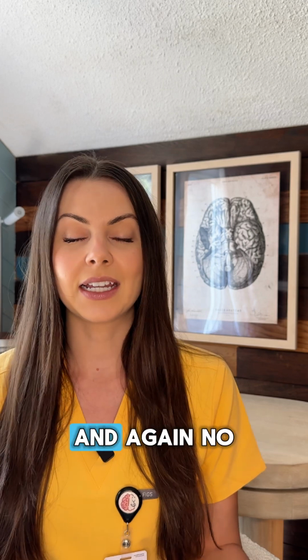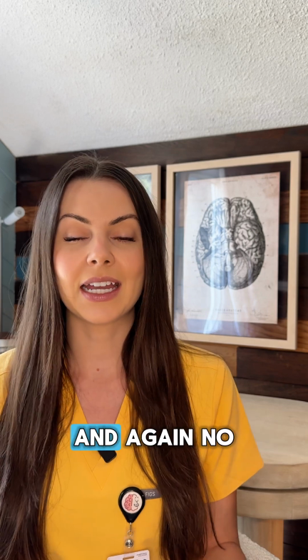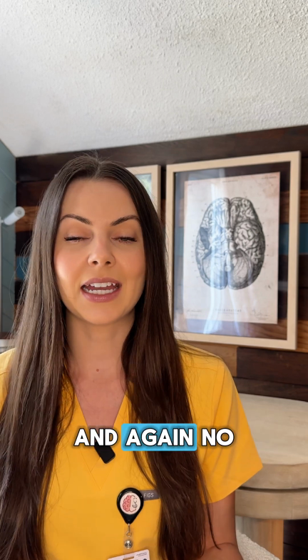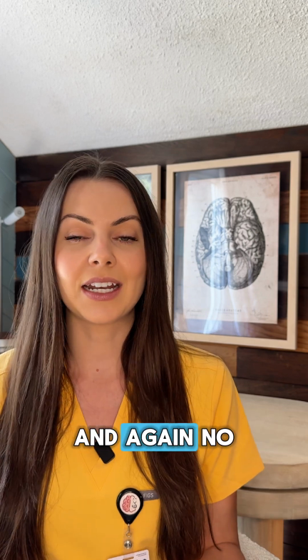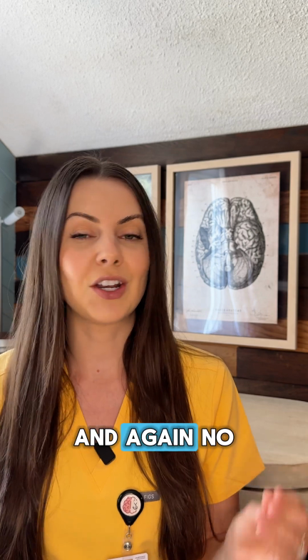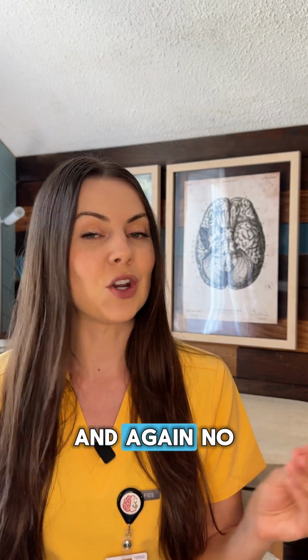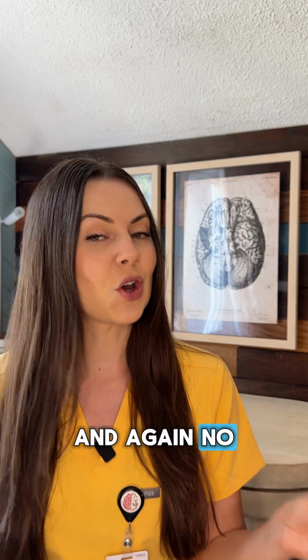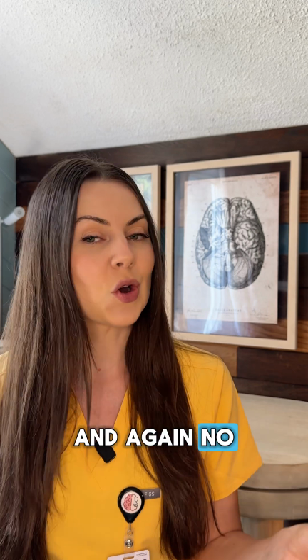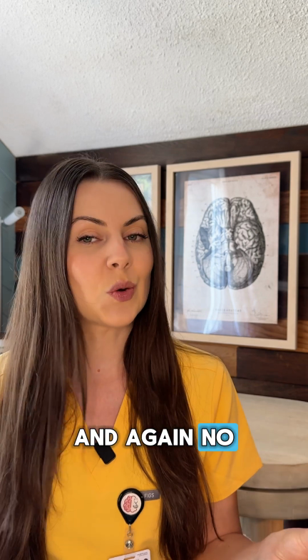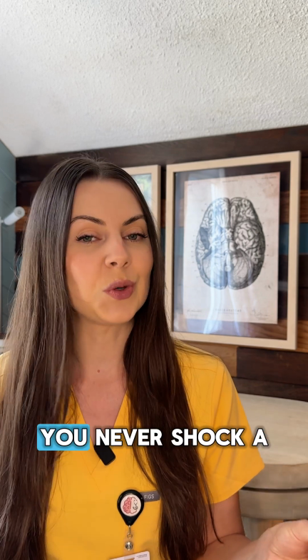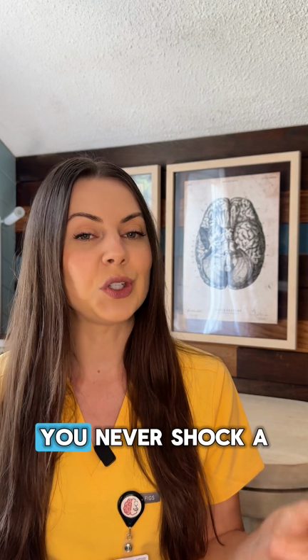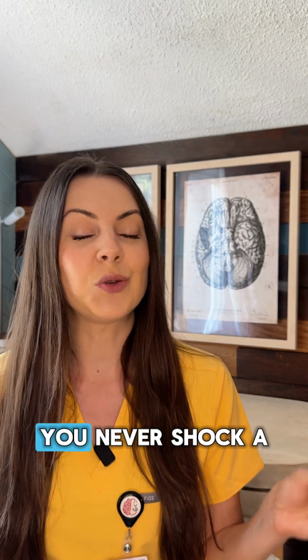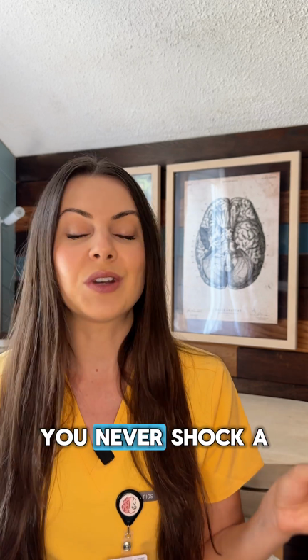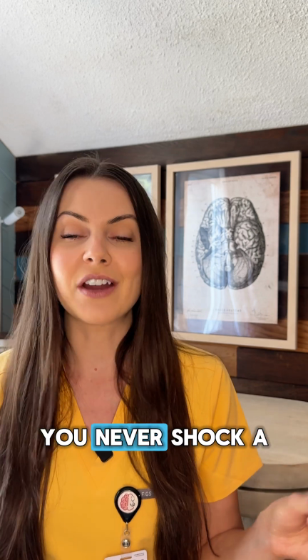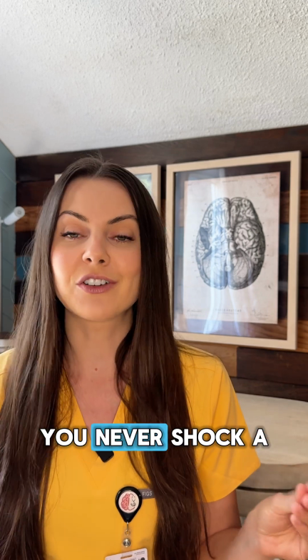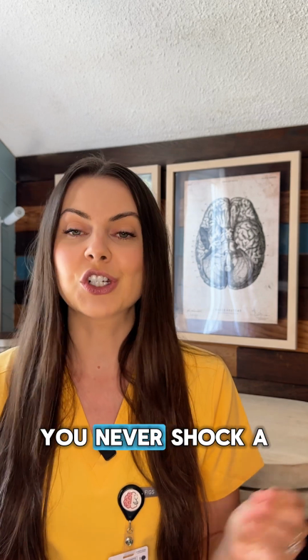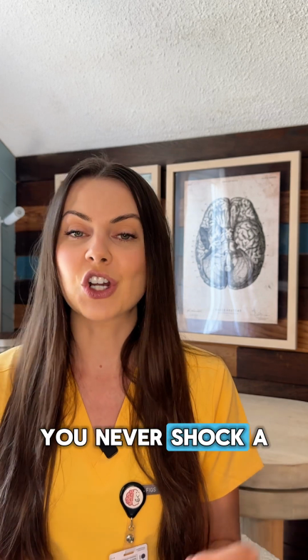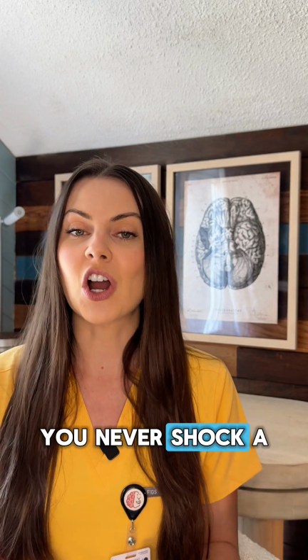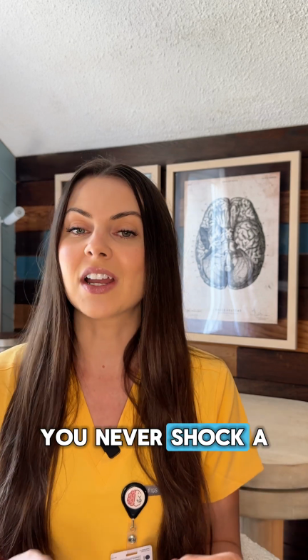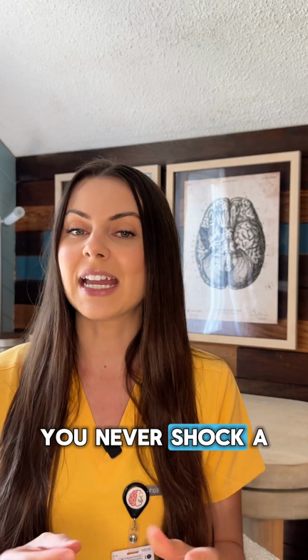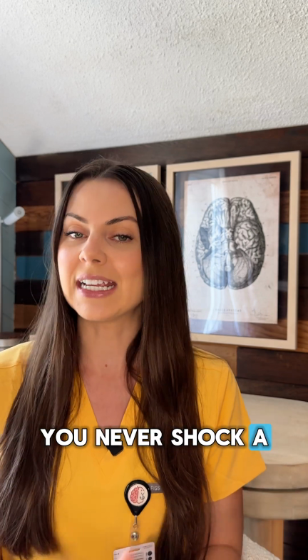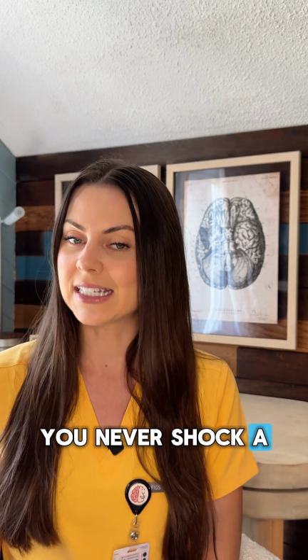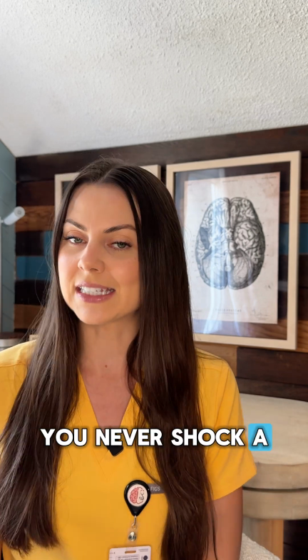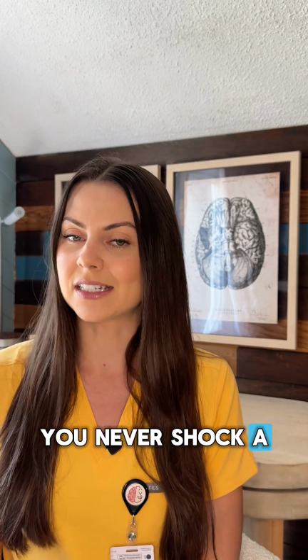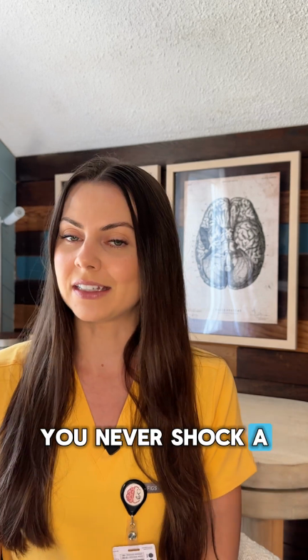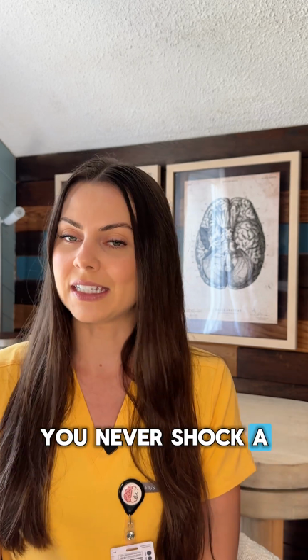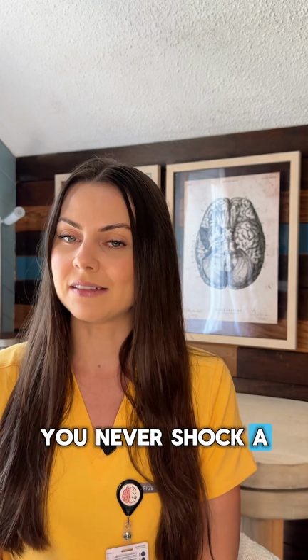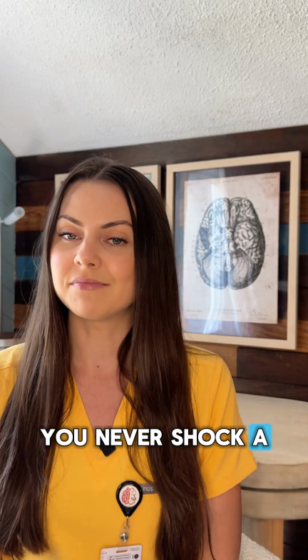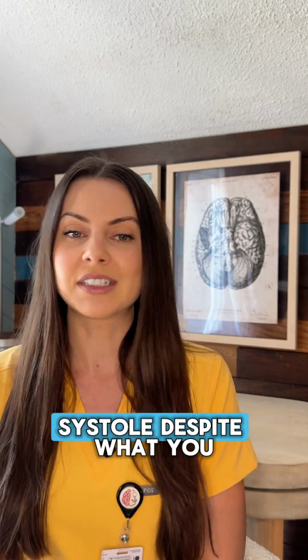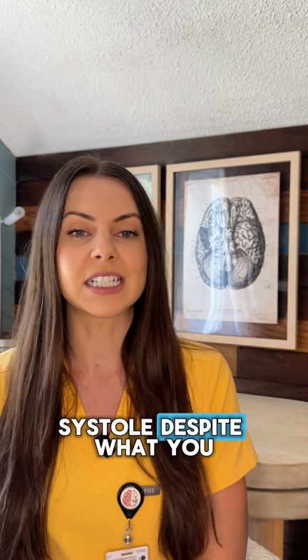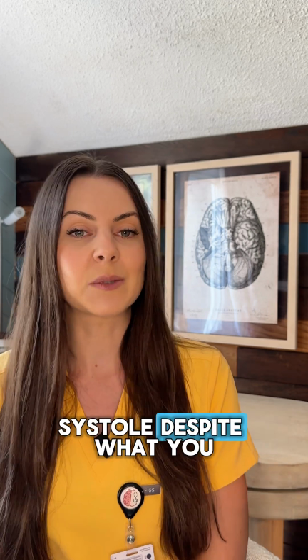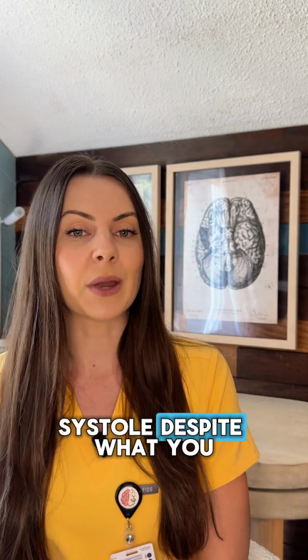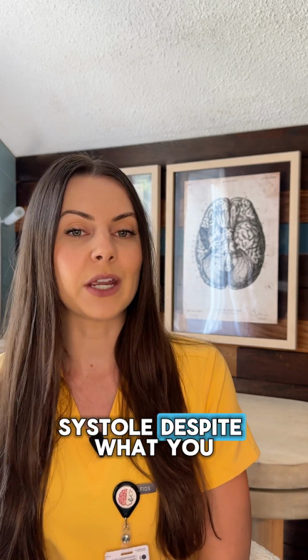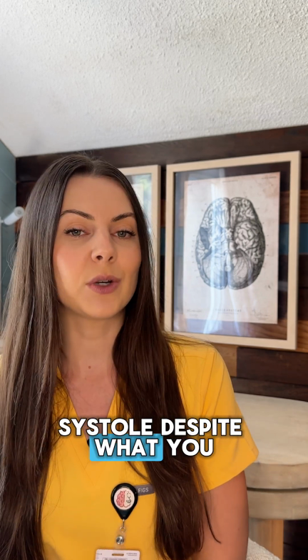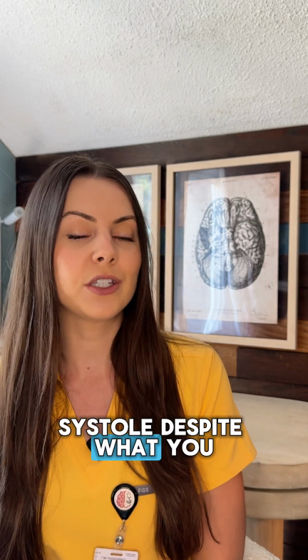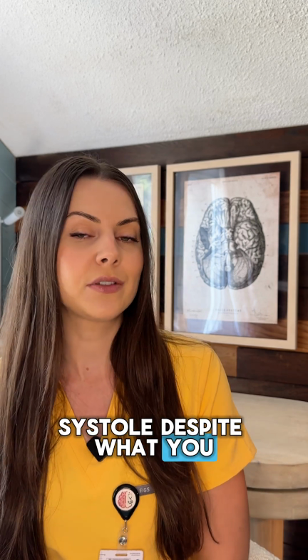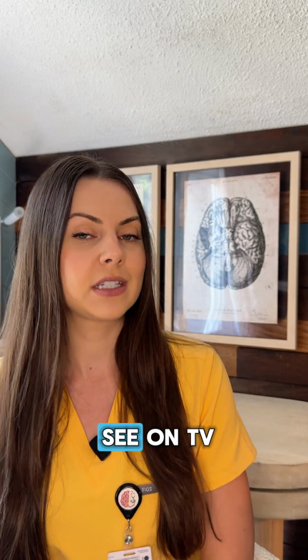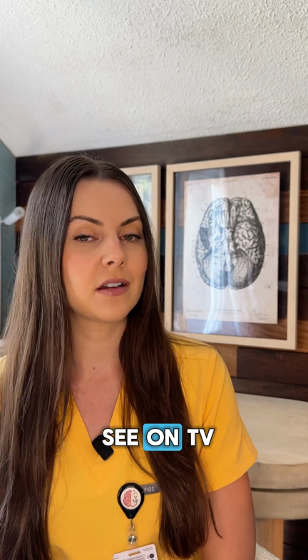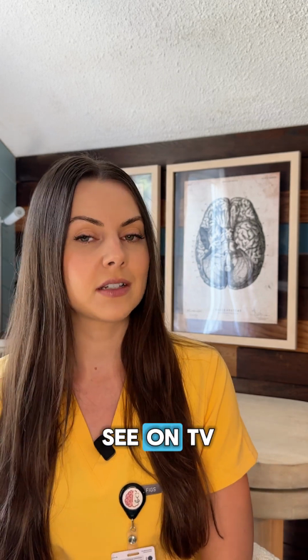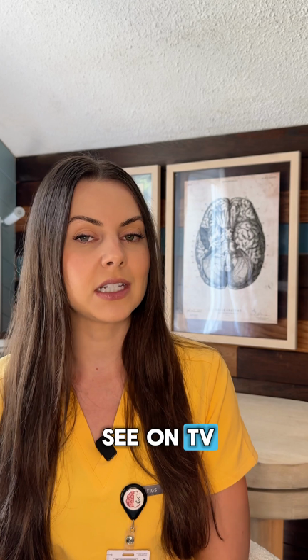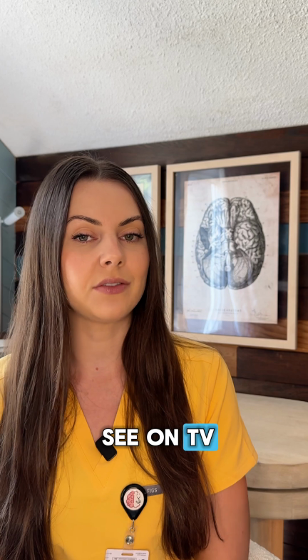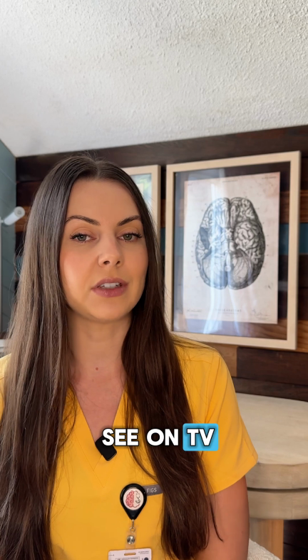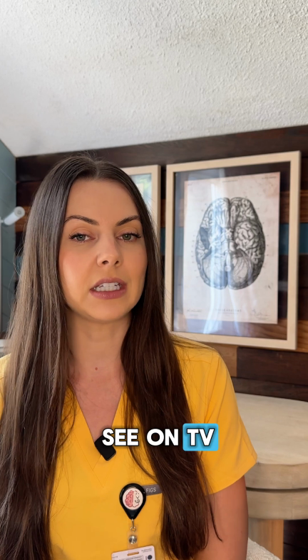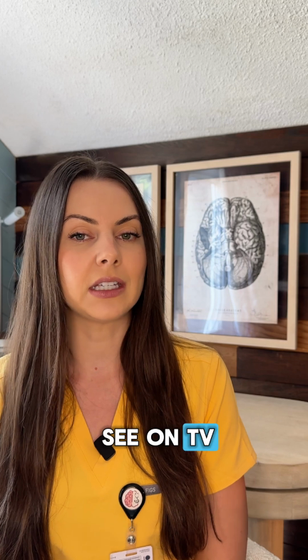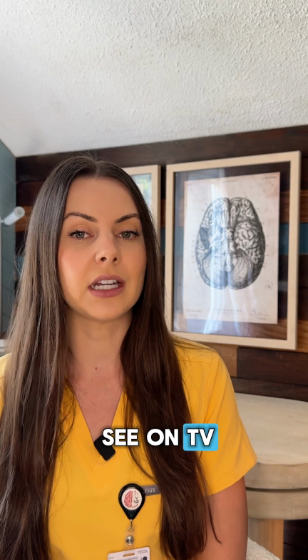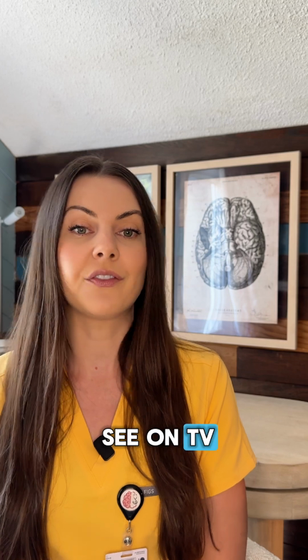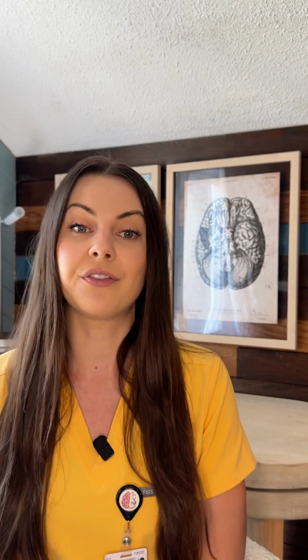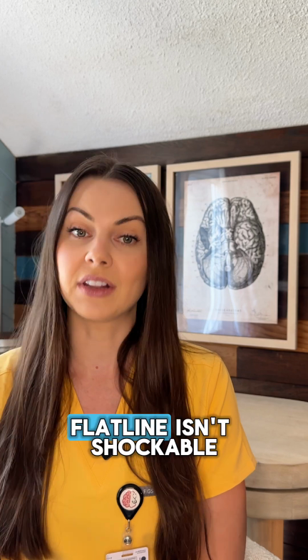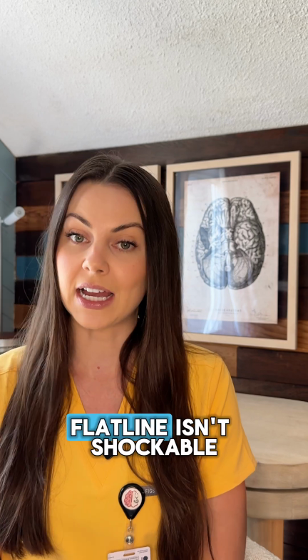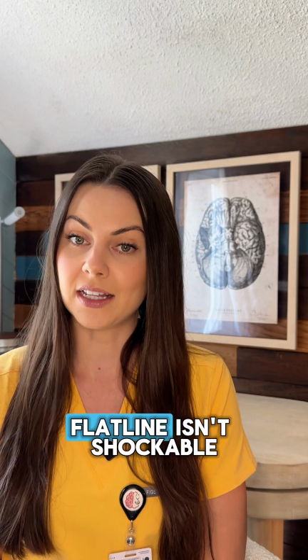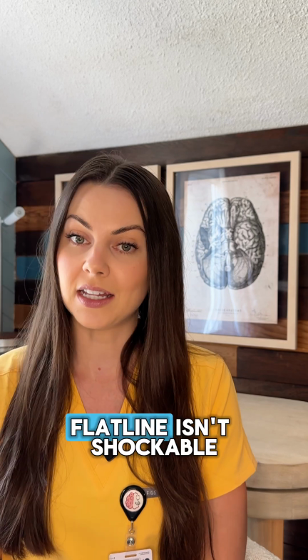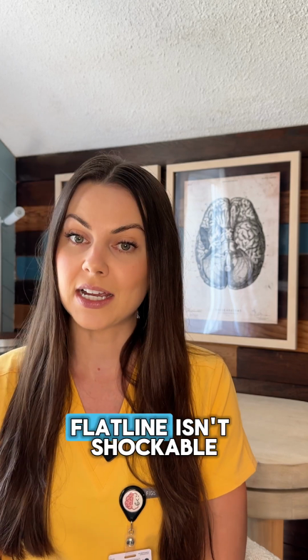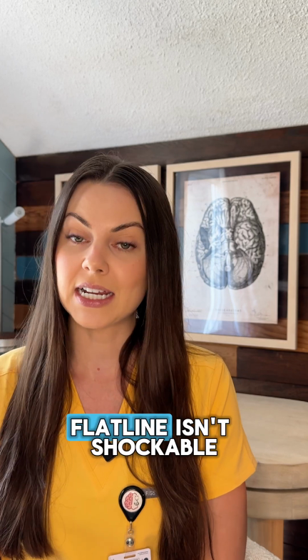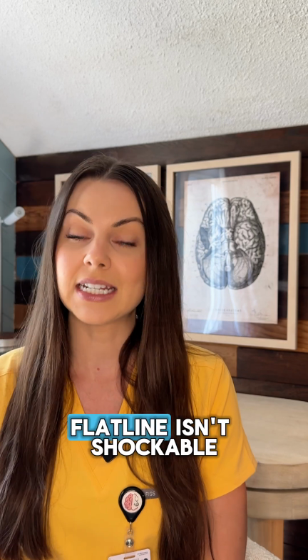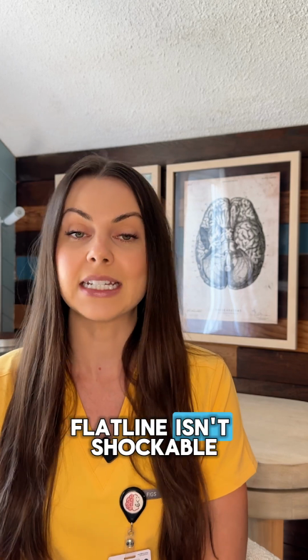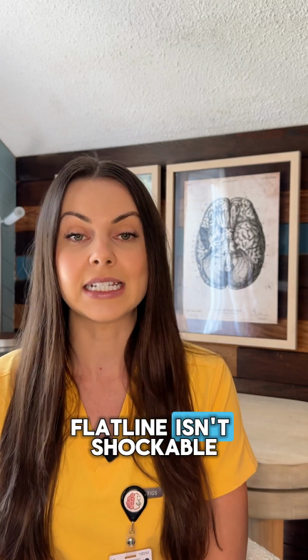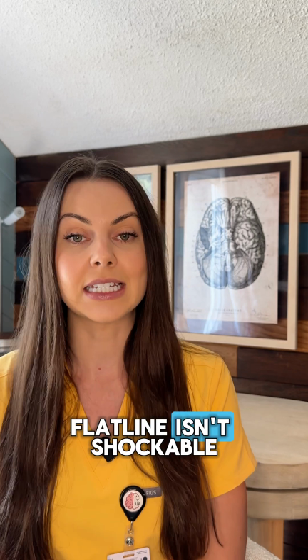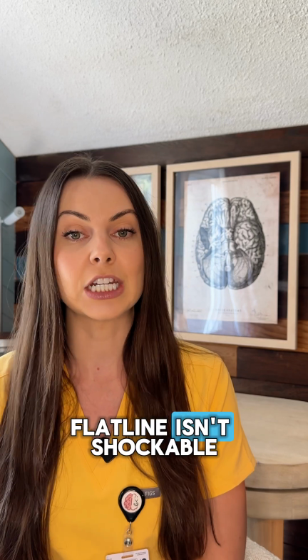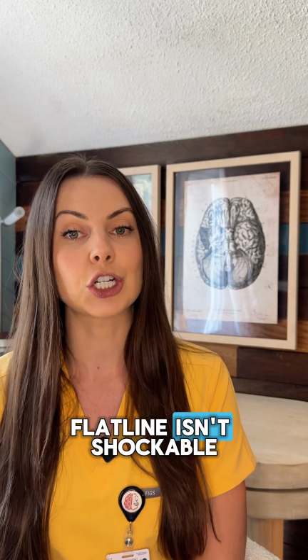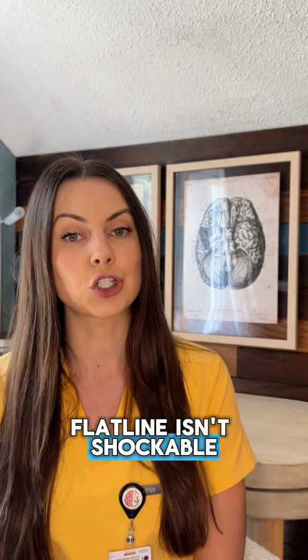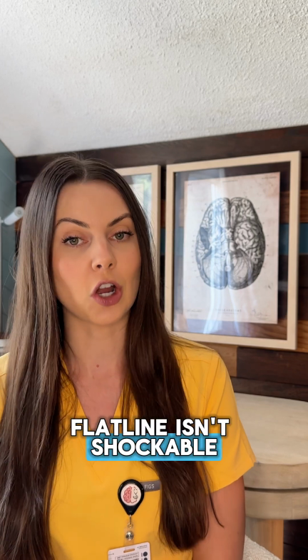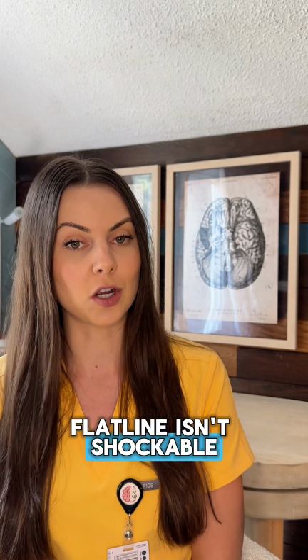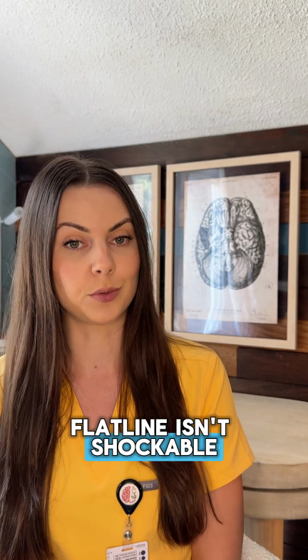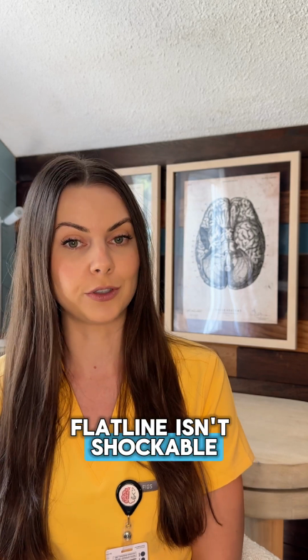And again — no, you never shock asystole. Despite what you see on TV, a flatline isn't shockable.